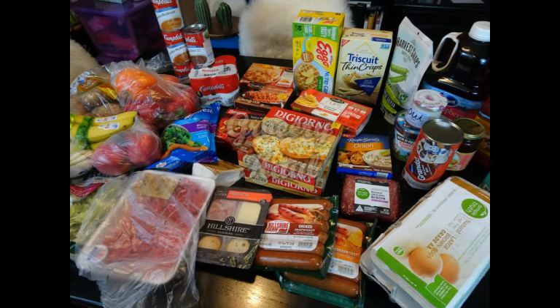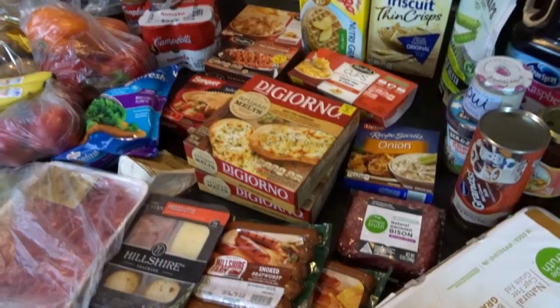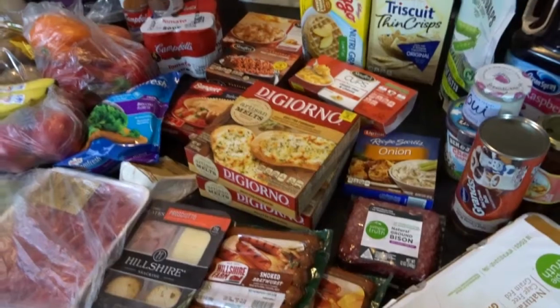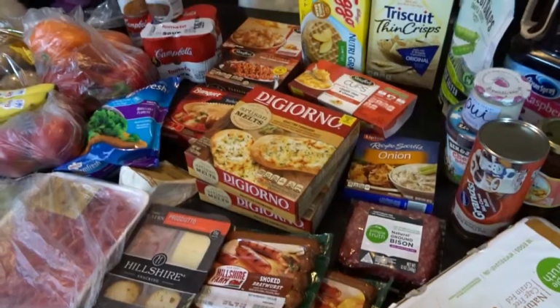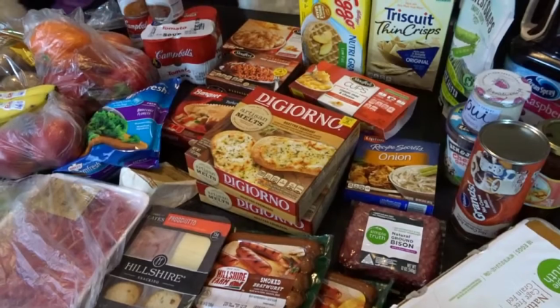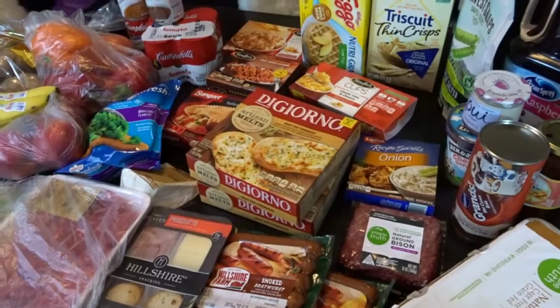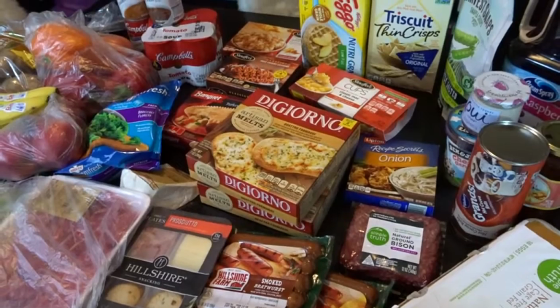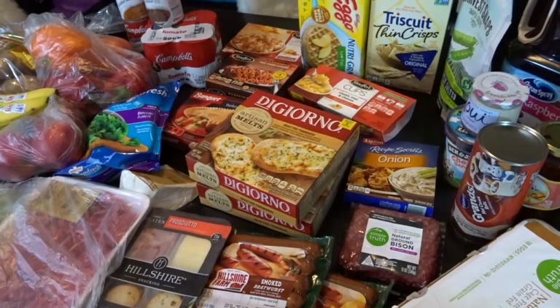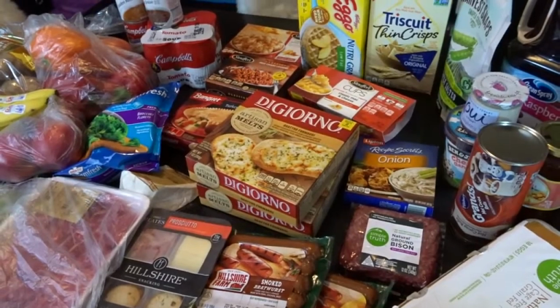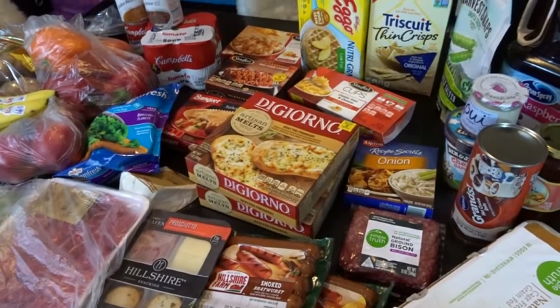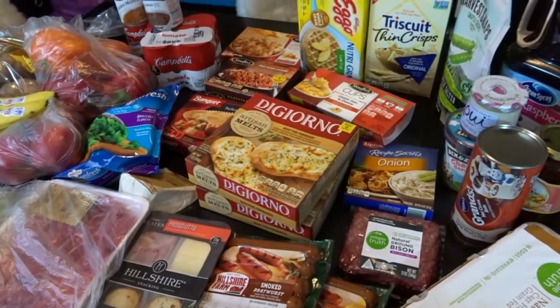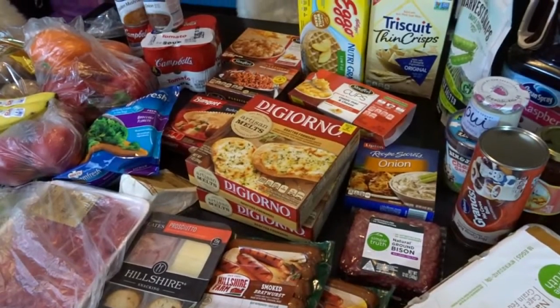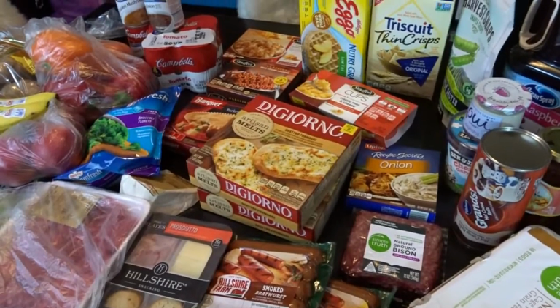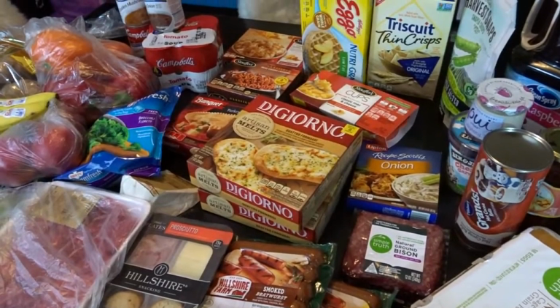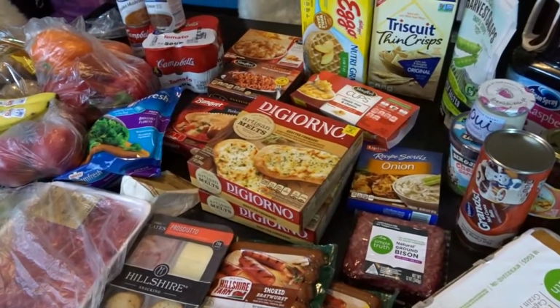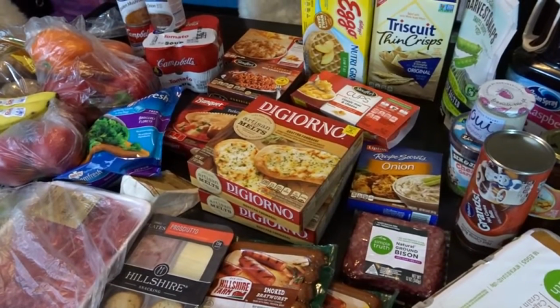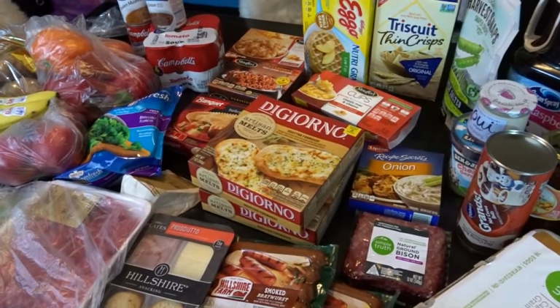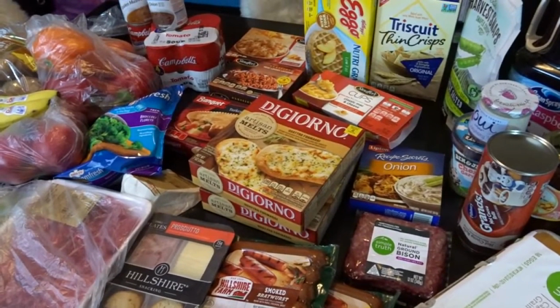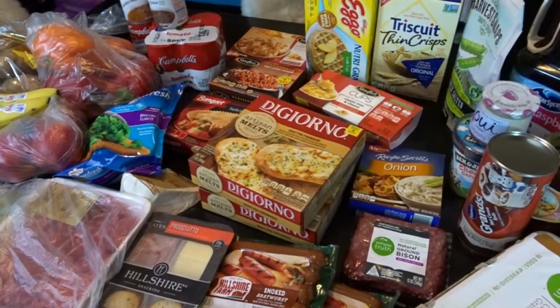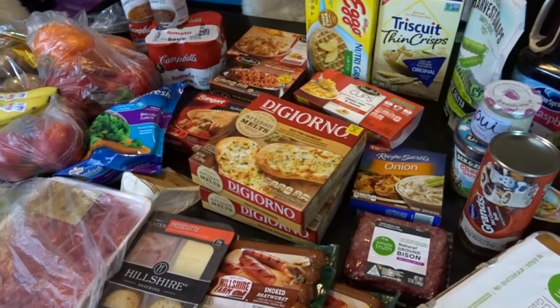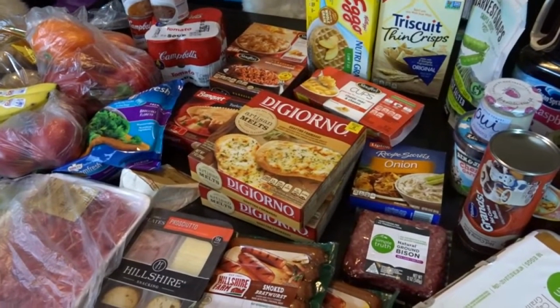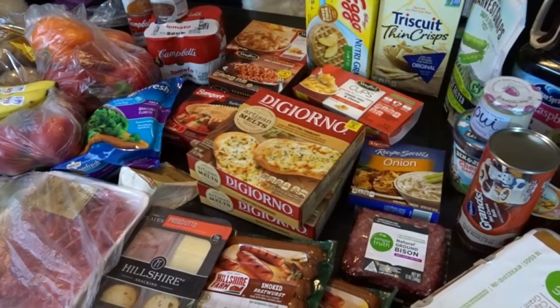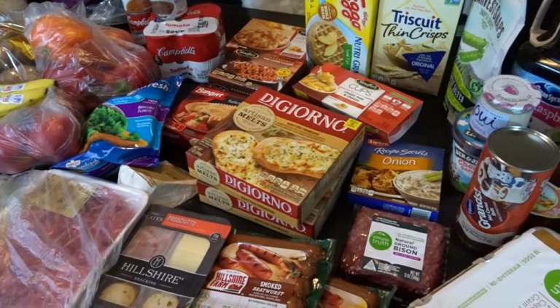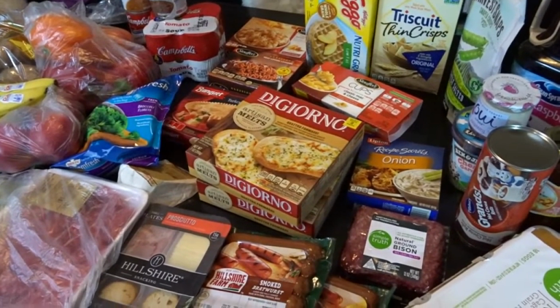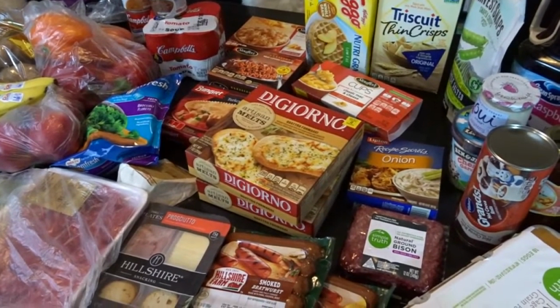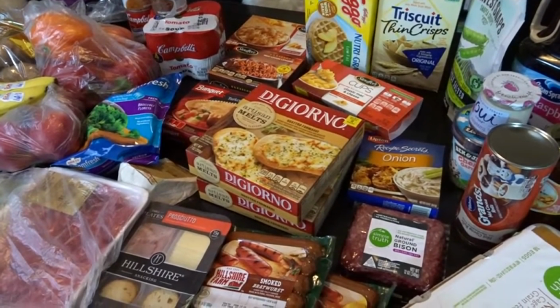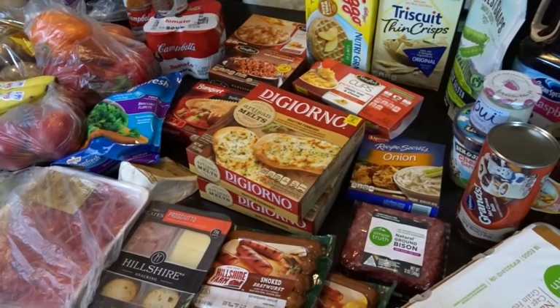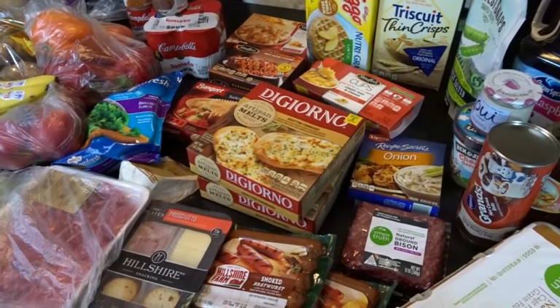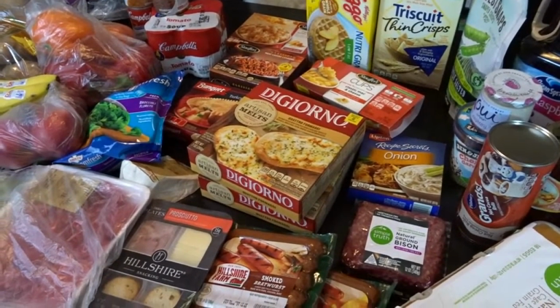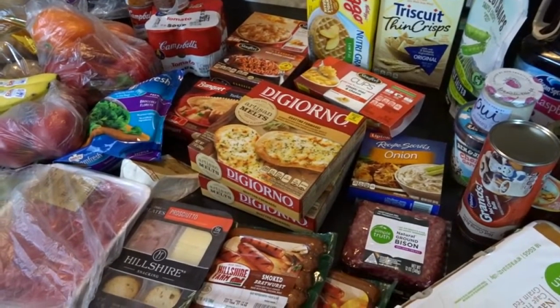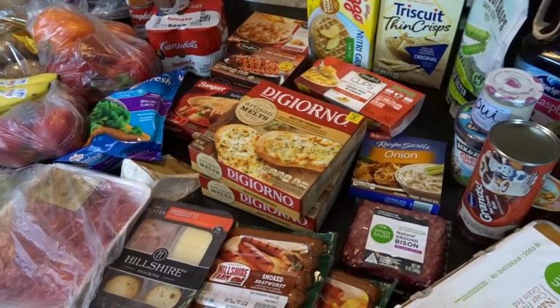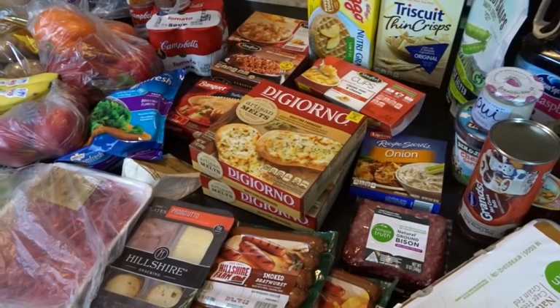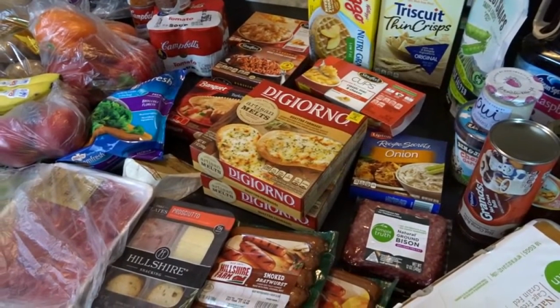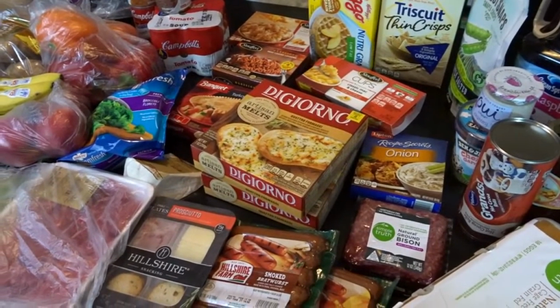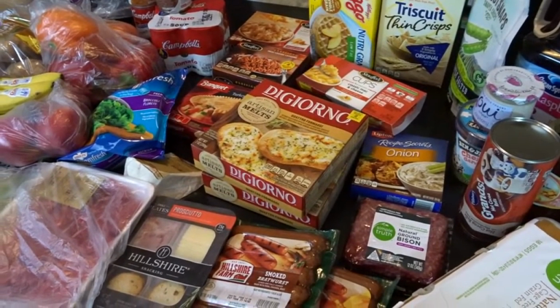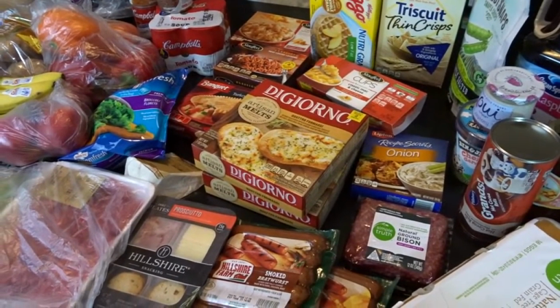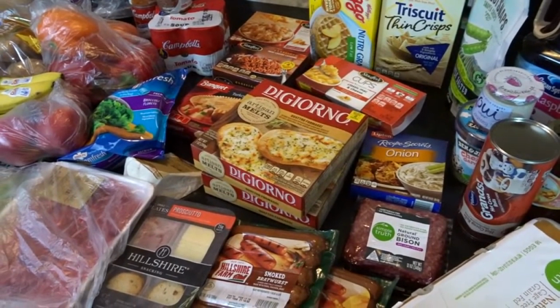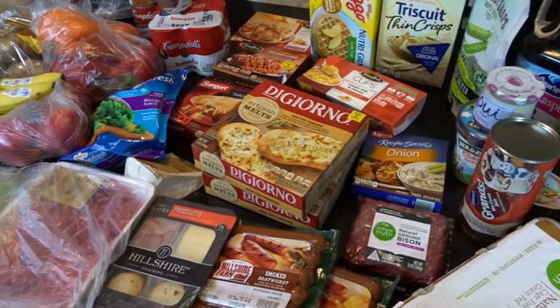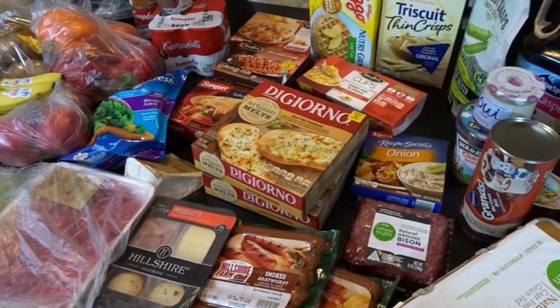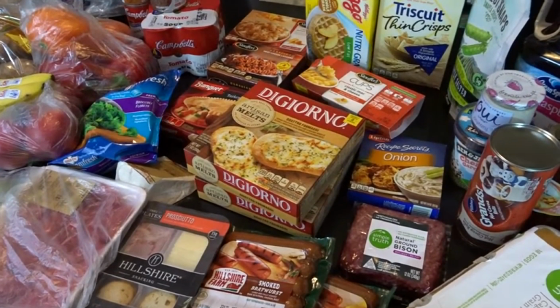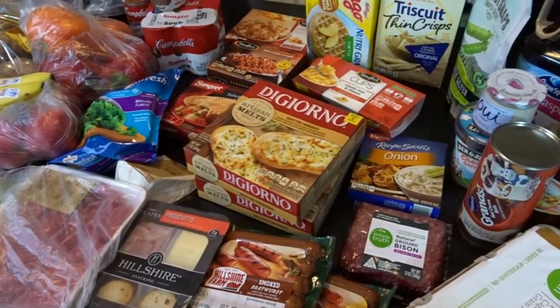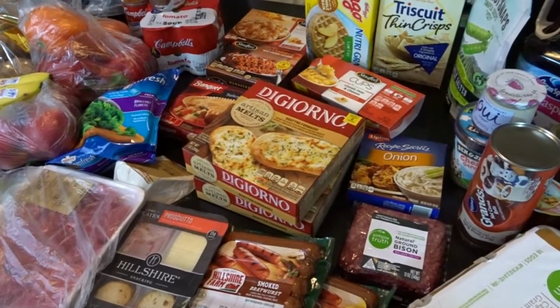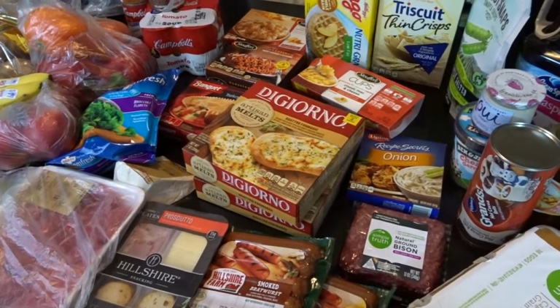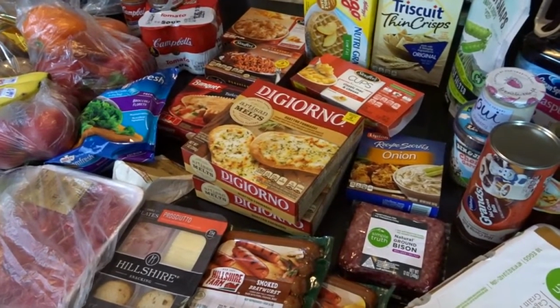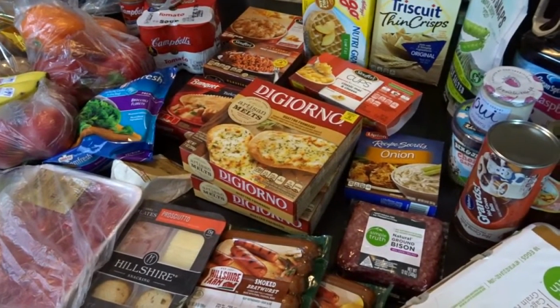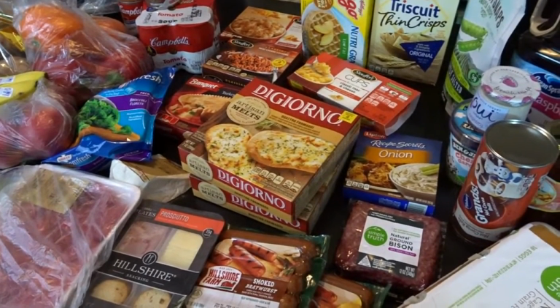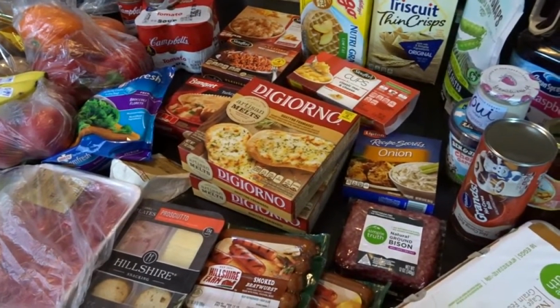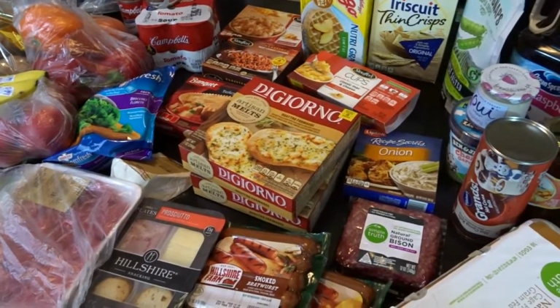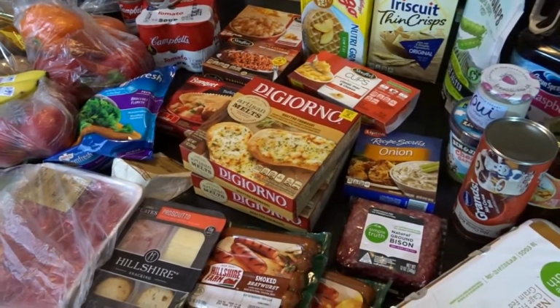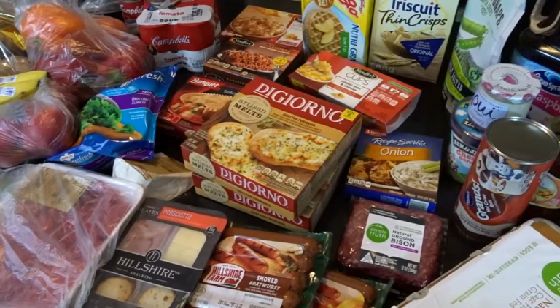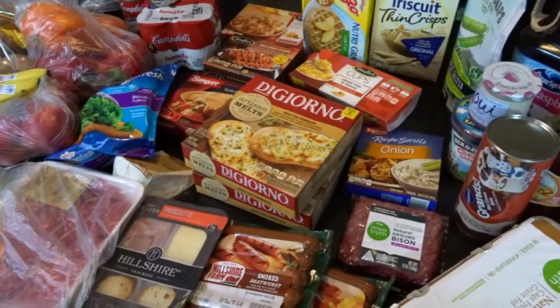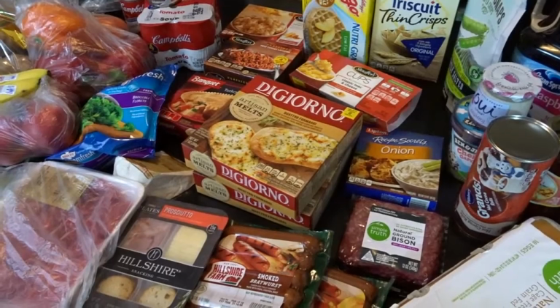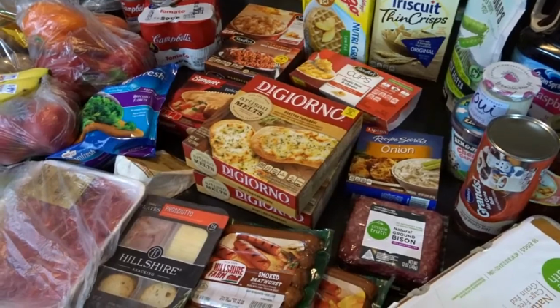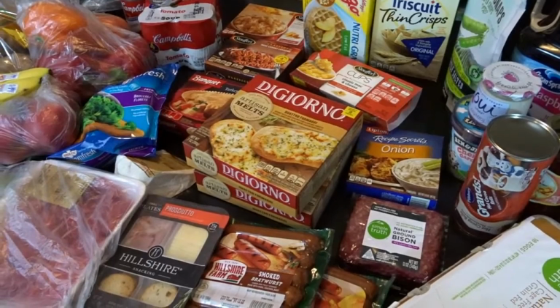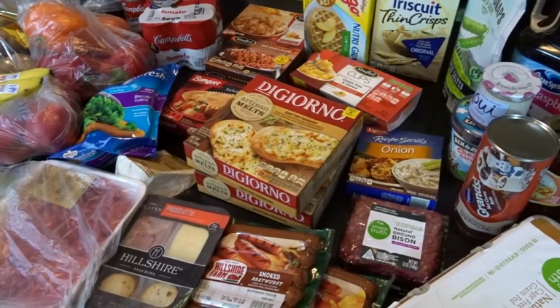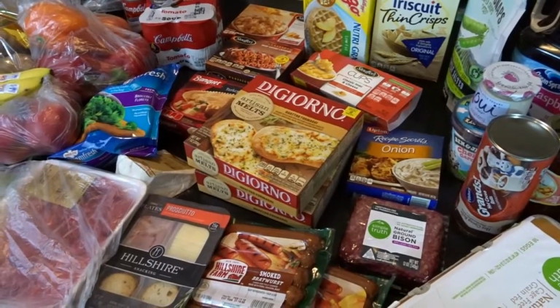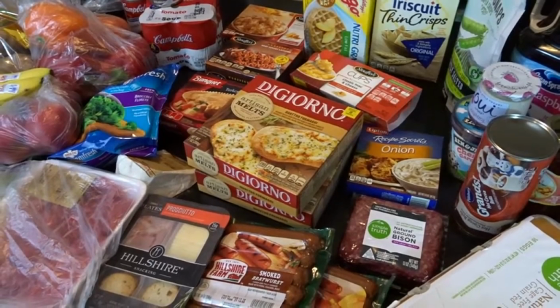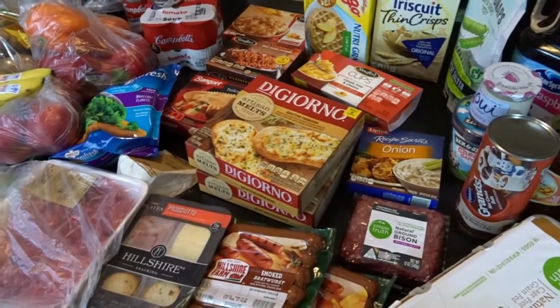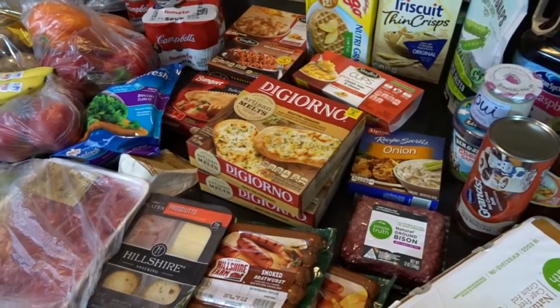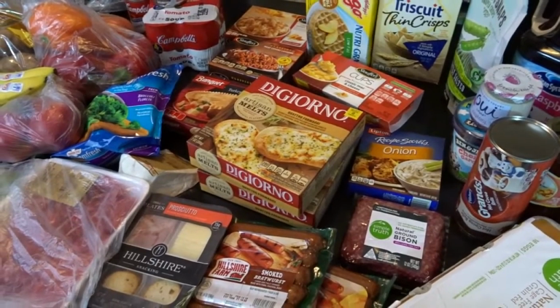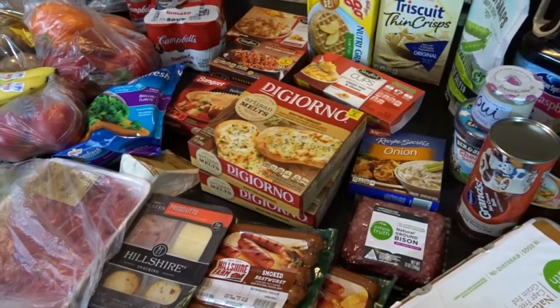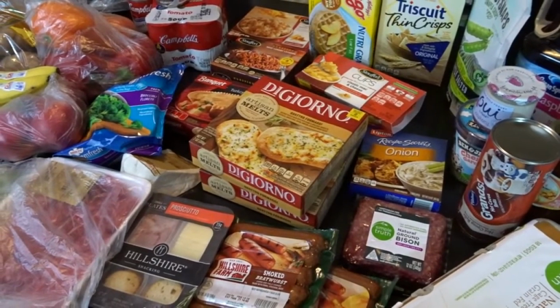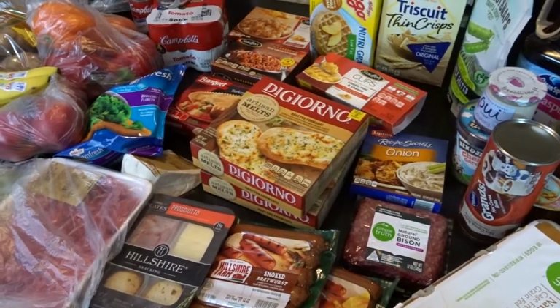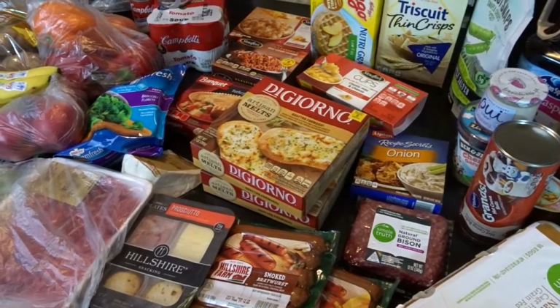Hello, it's April from April's Home, and today I'm here with my second grocery haul for February. This time I went to Fred Meyer, which is a Kroger grocery store.